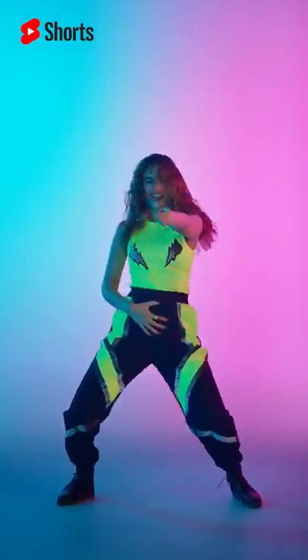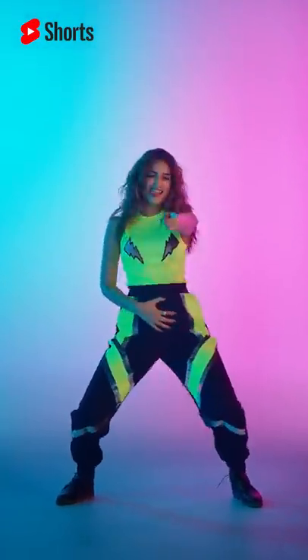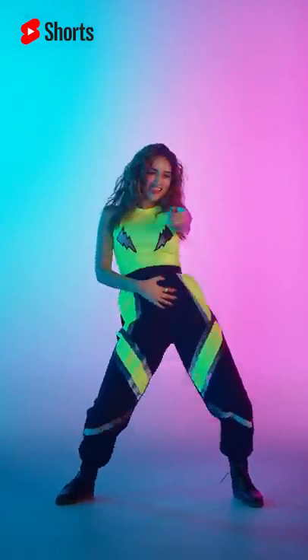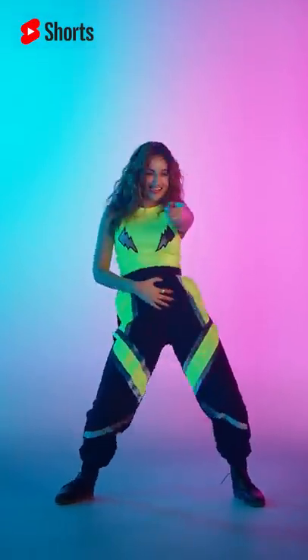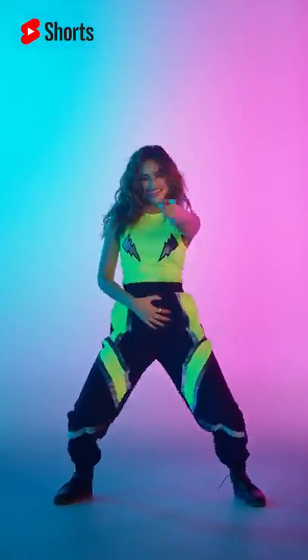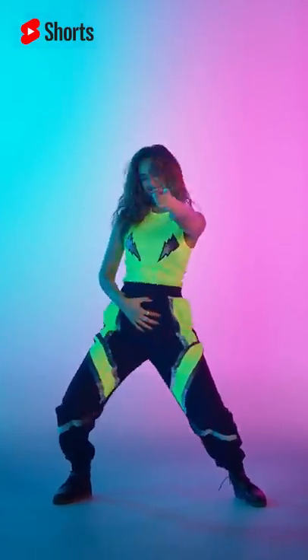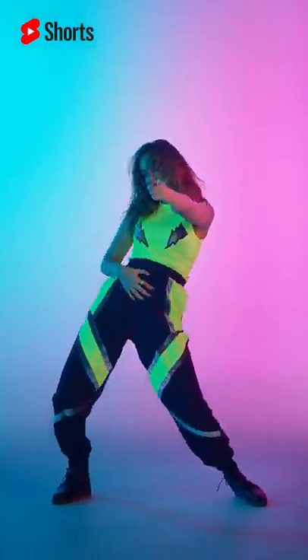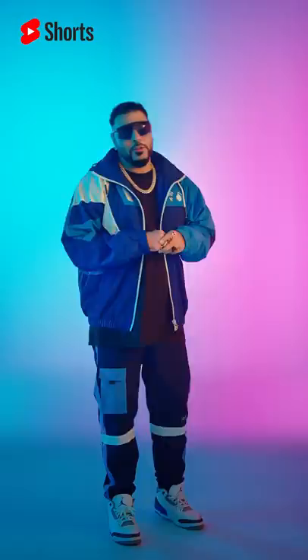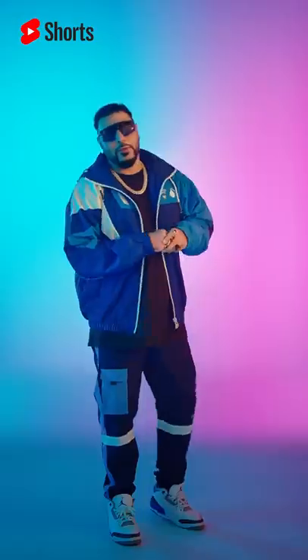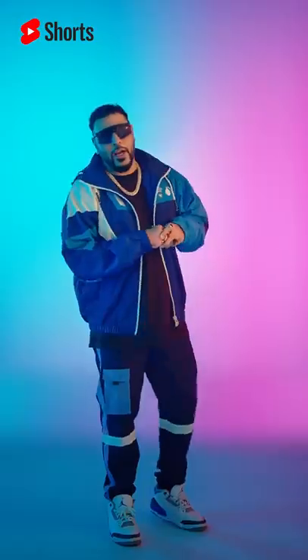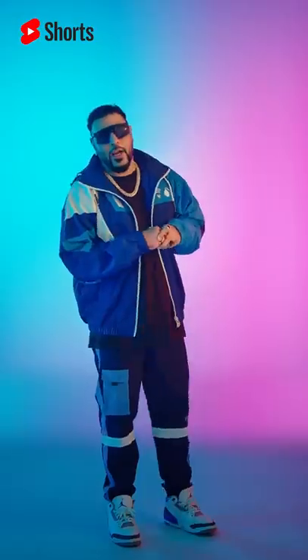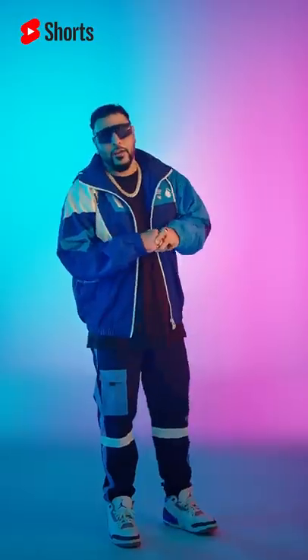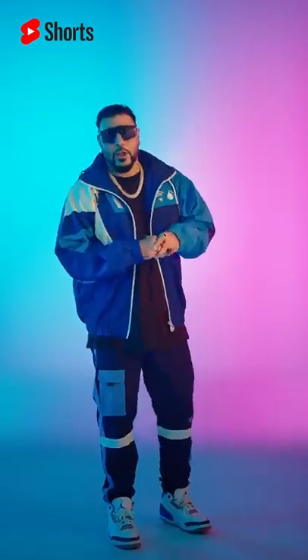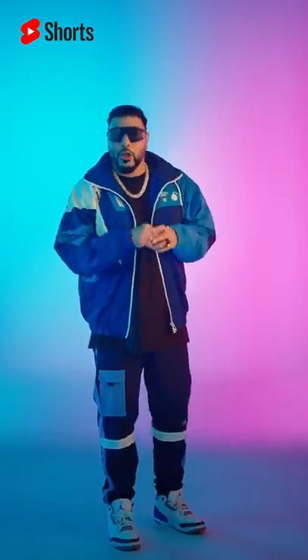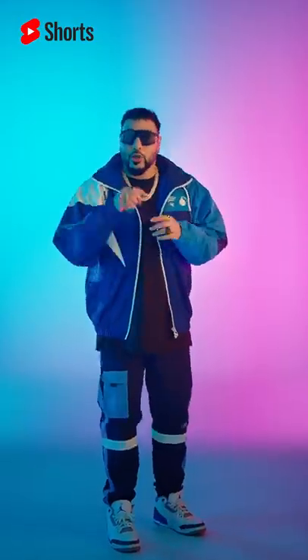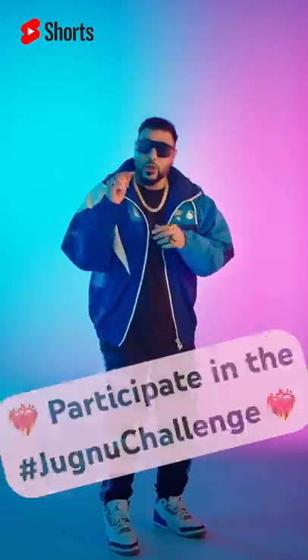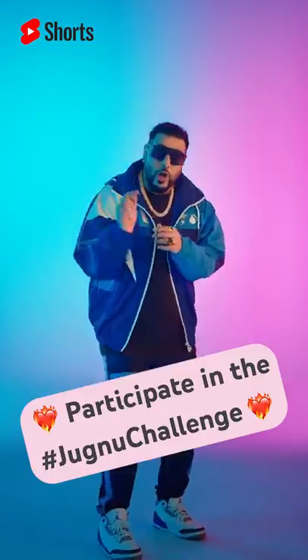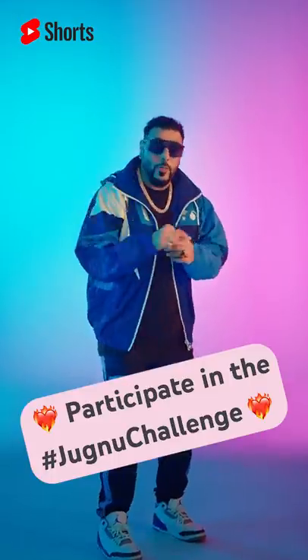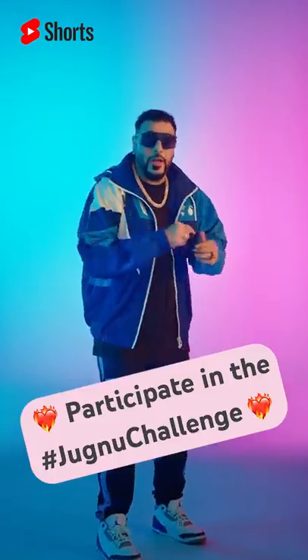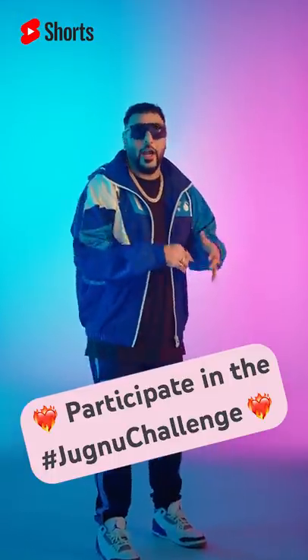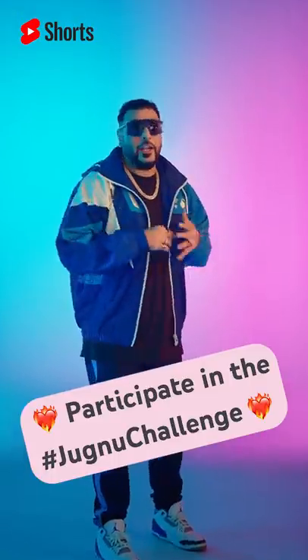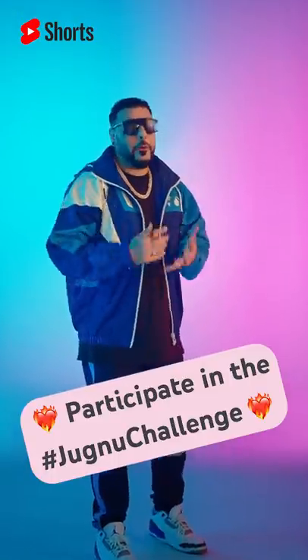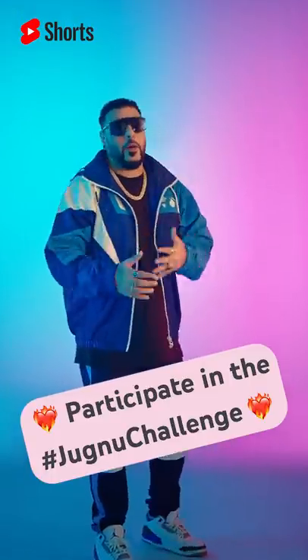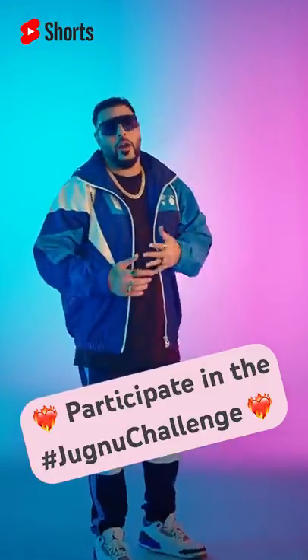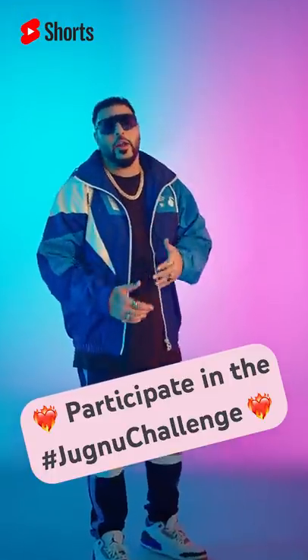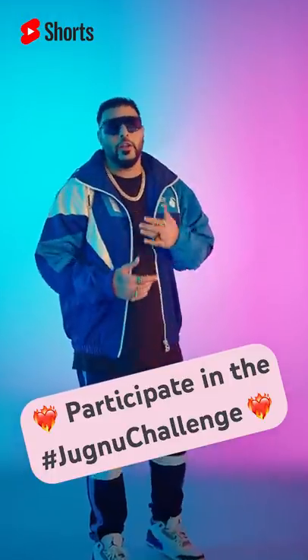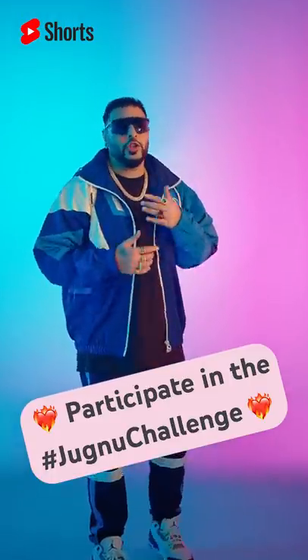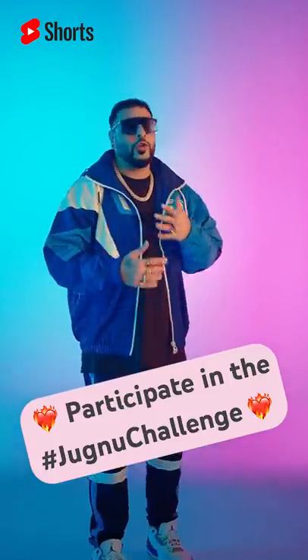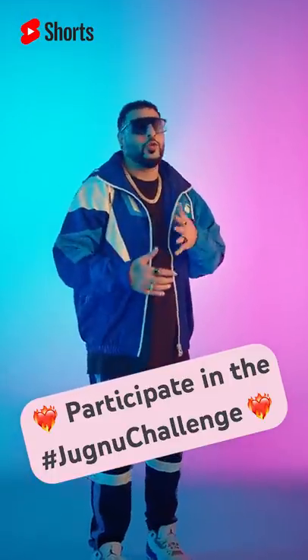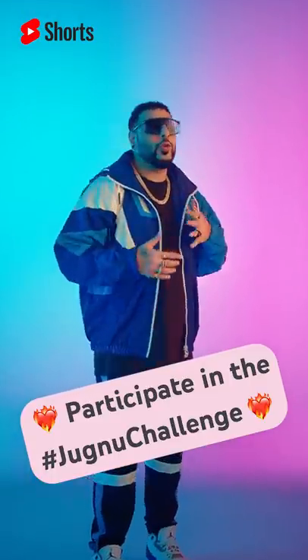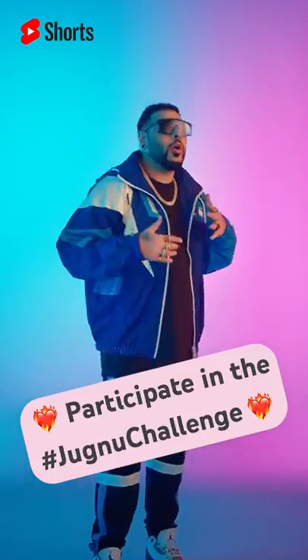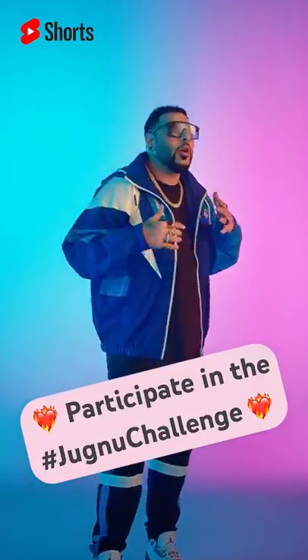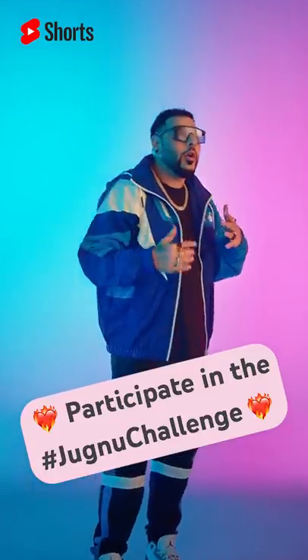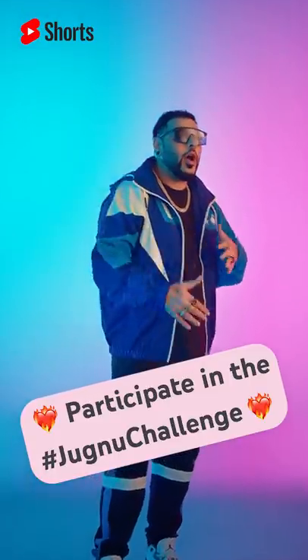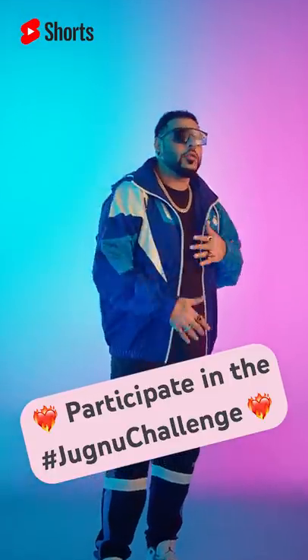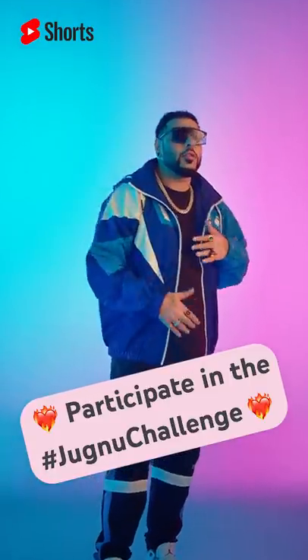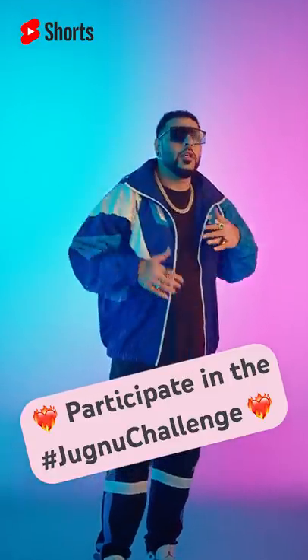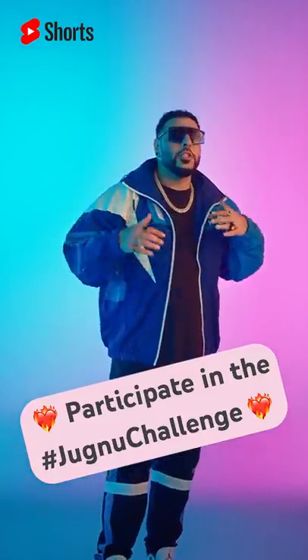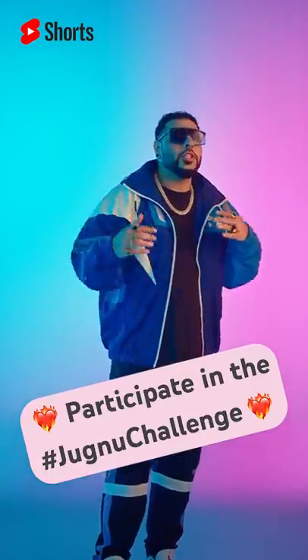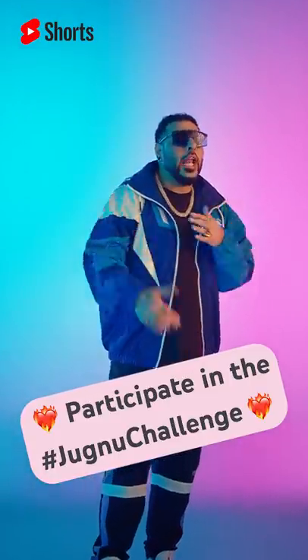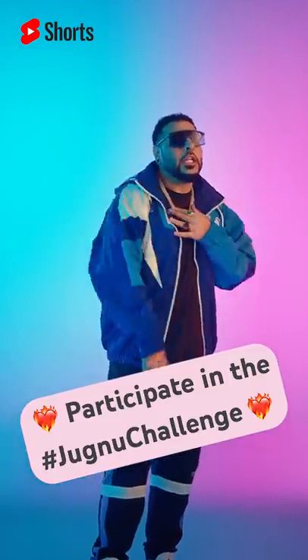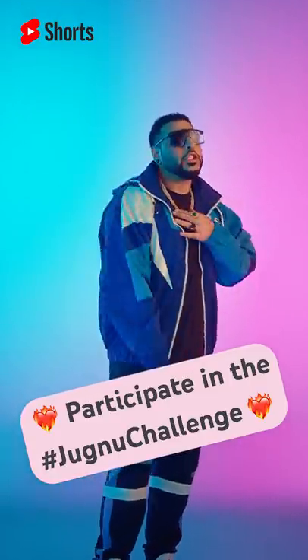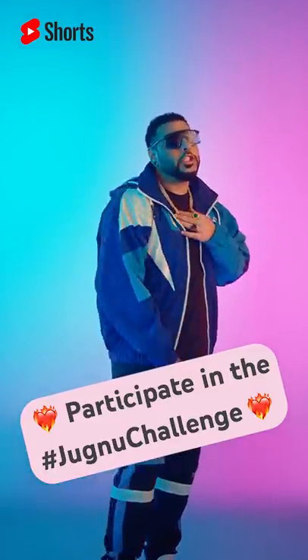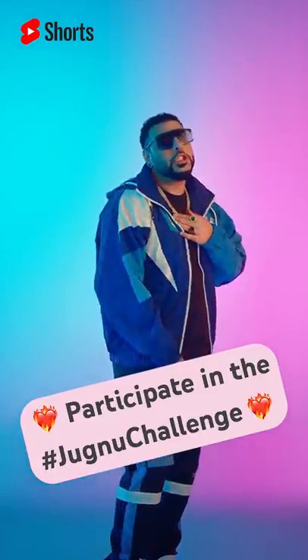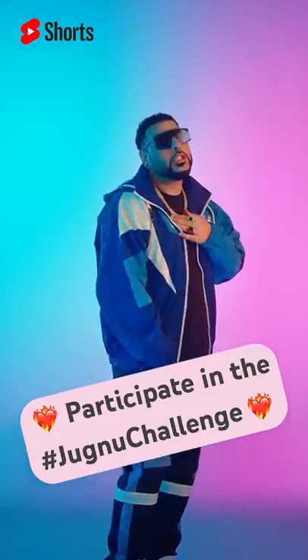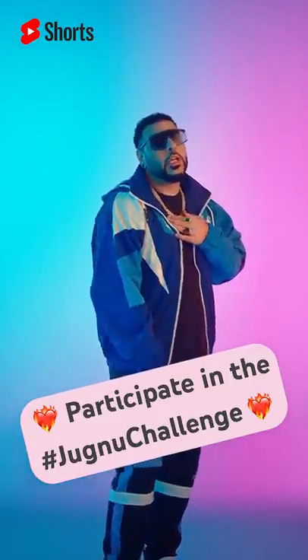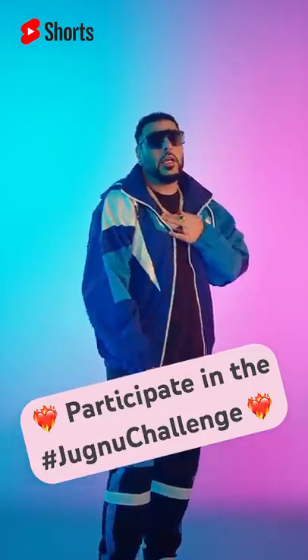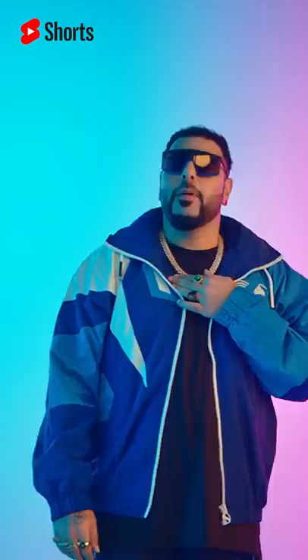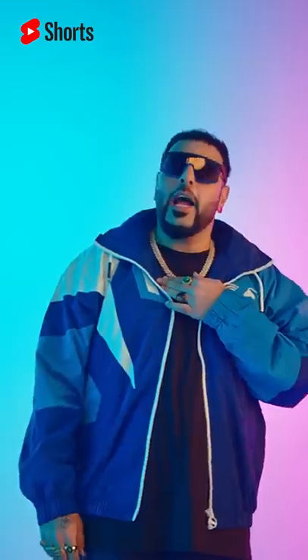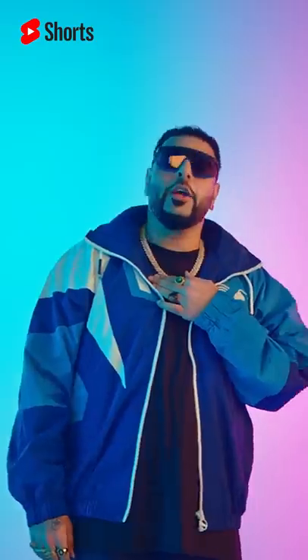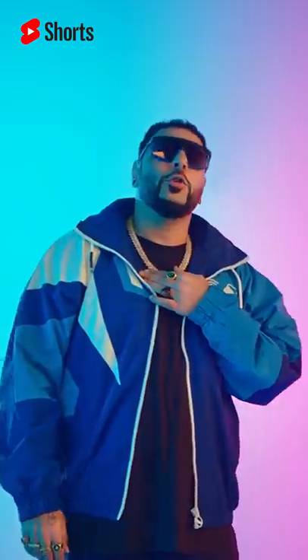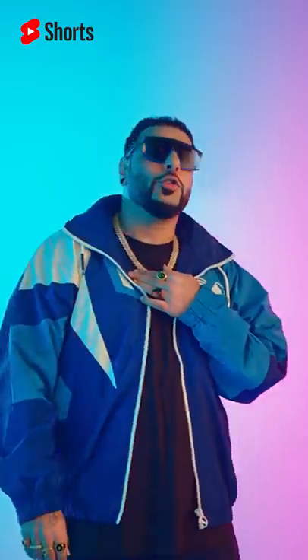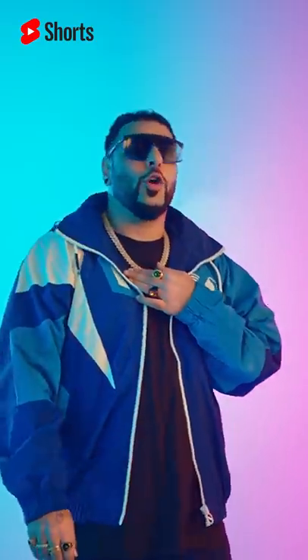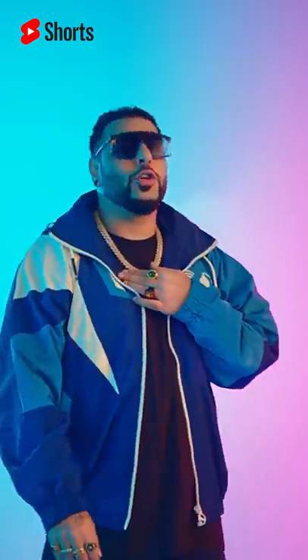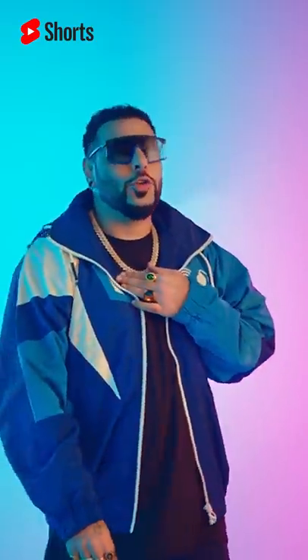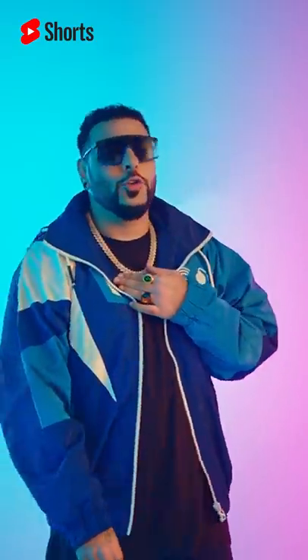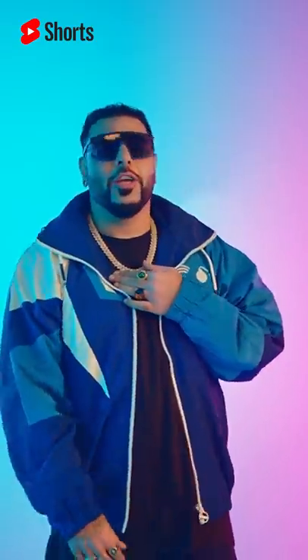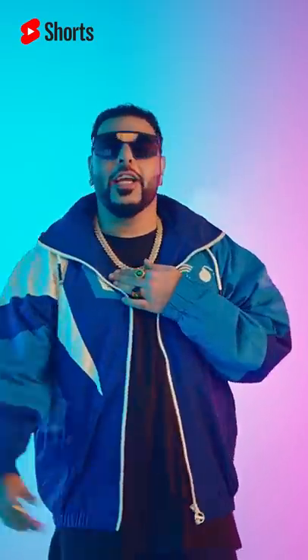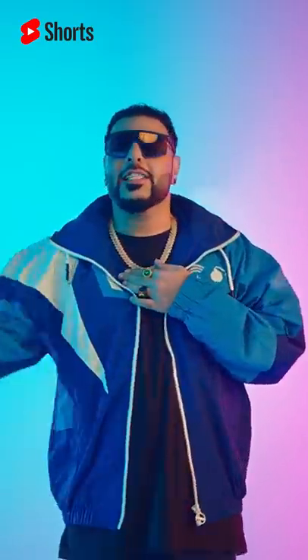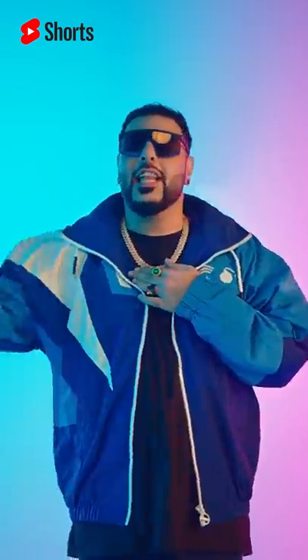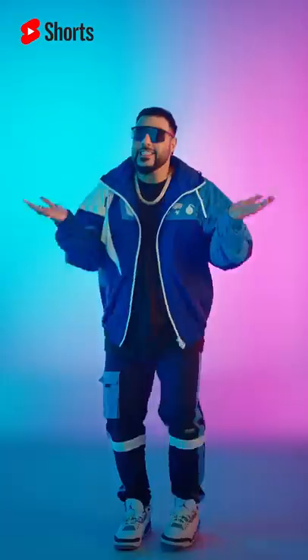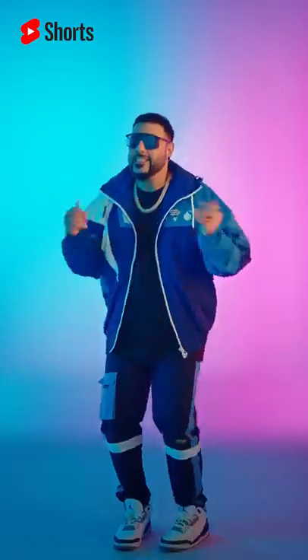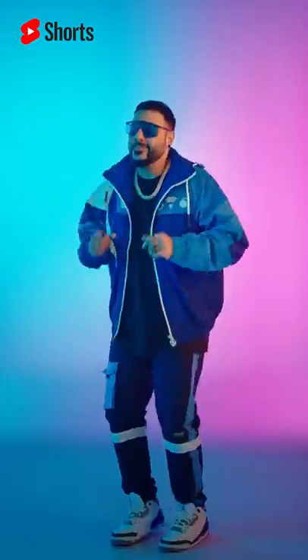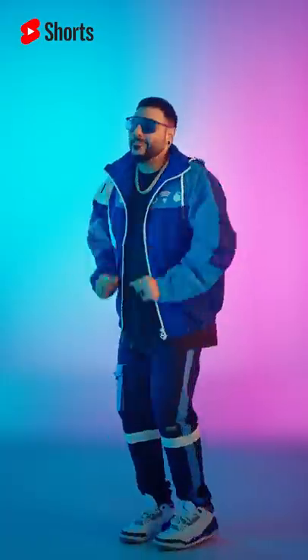Got it? You got it? So go now and take part in the Jimnu dance challenge, because my new song, Jimnu, is live now.